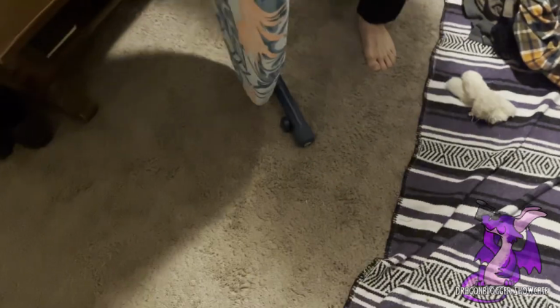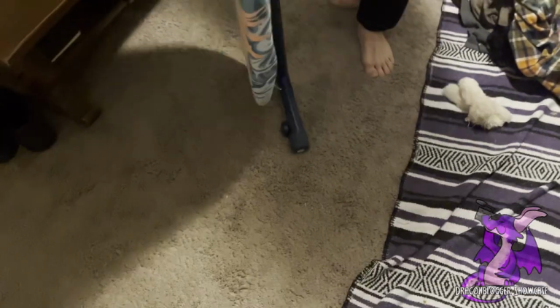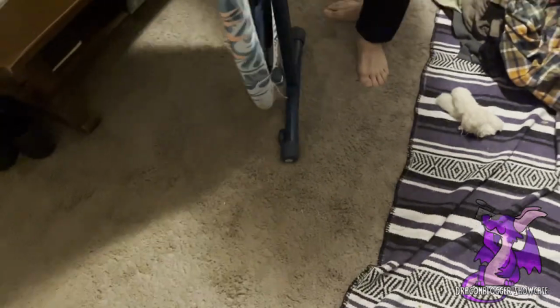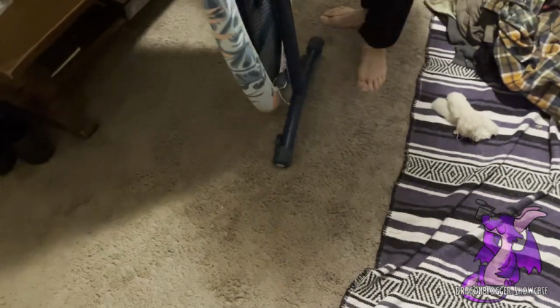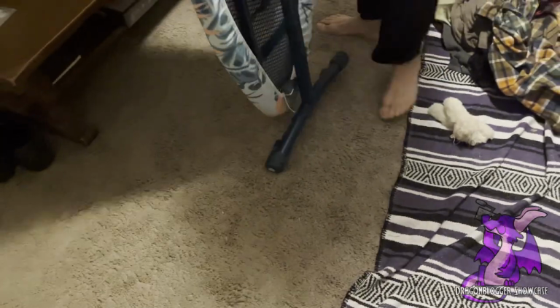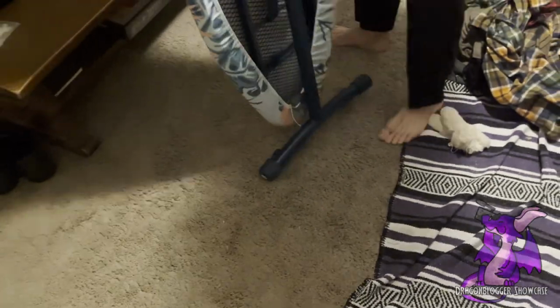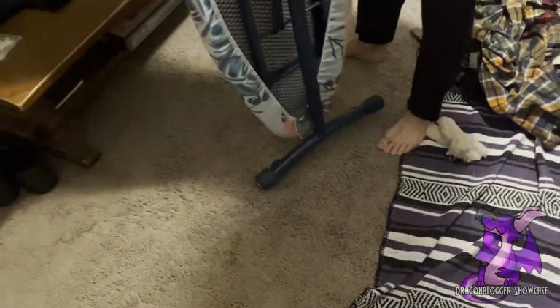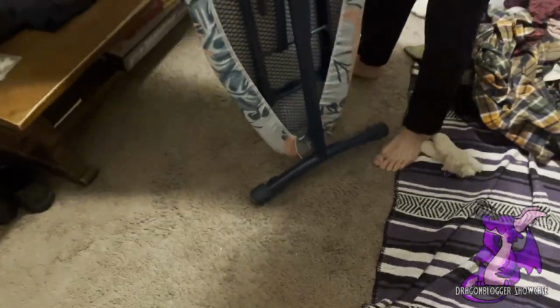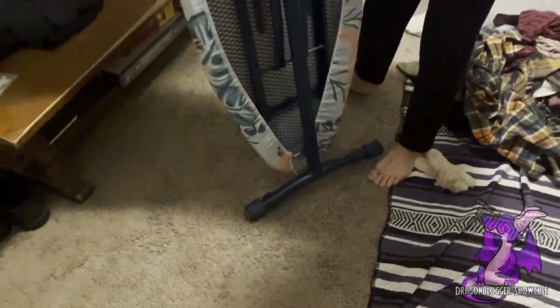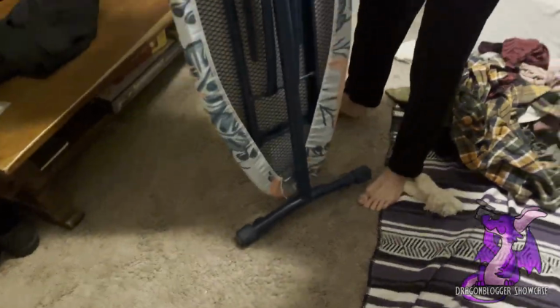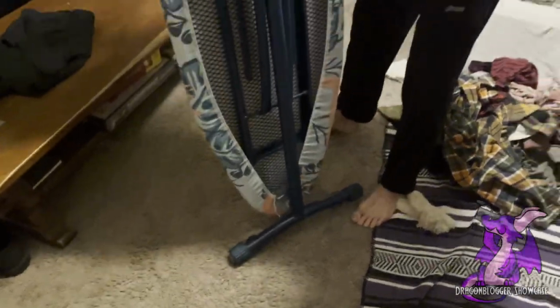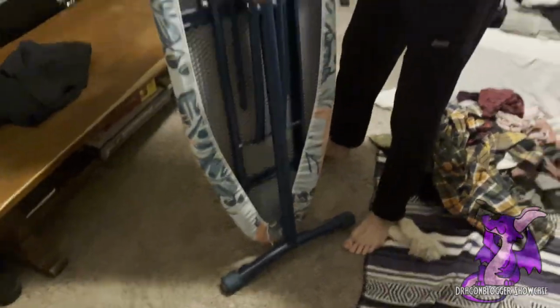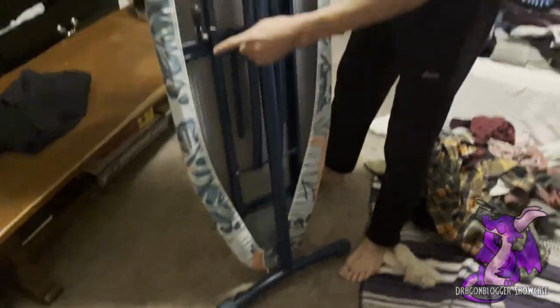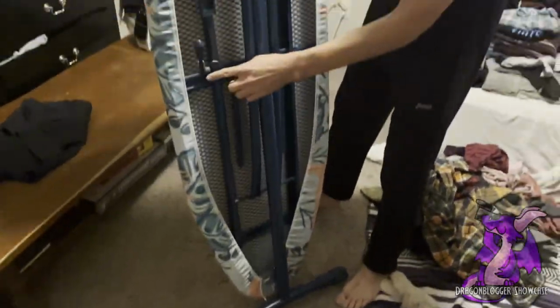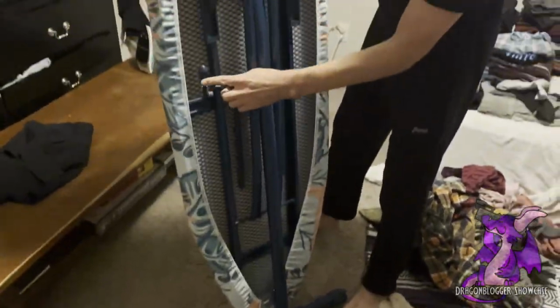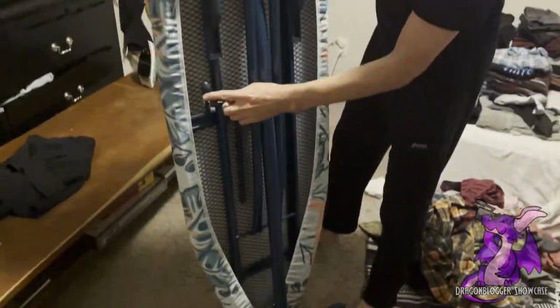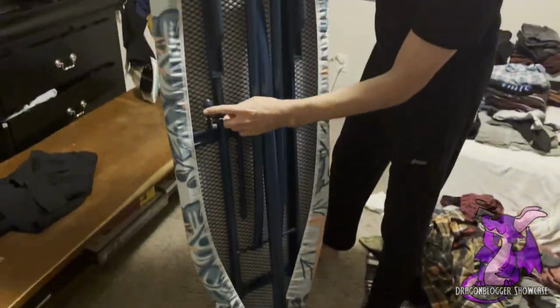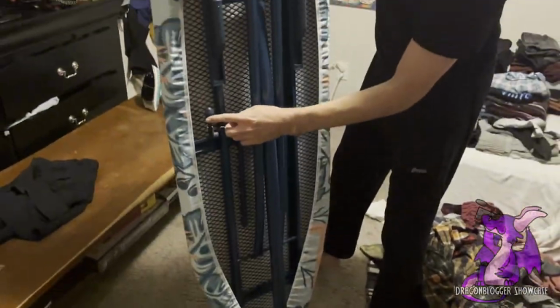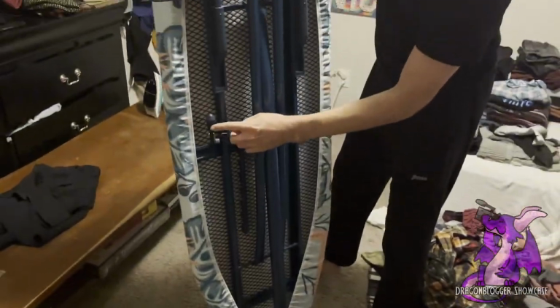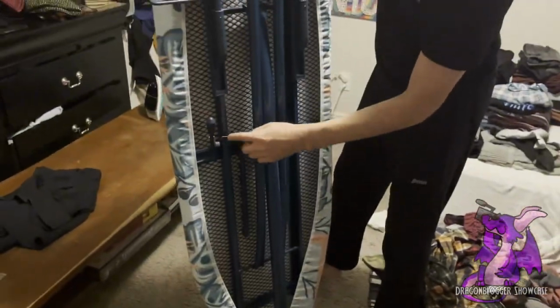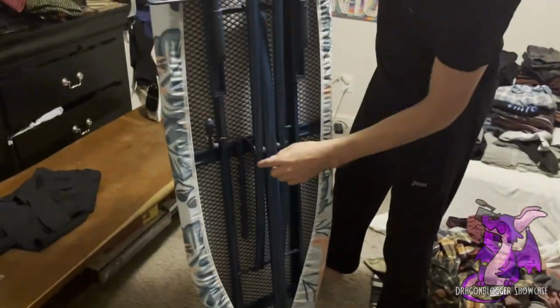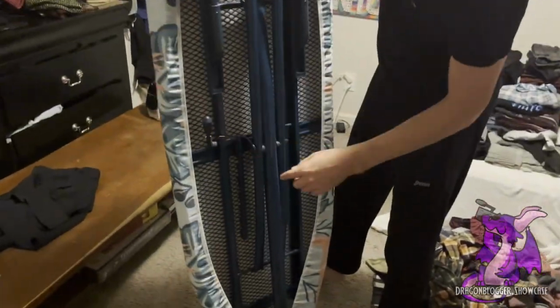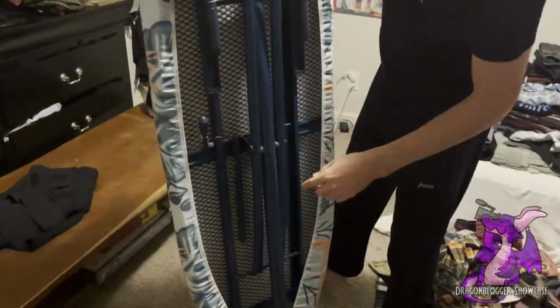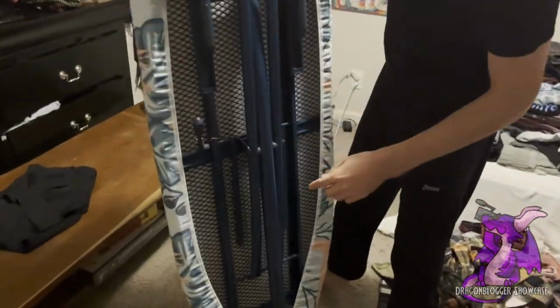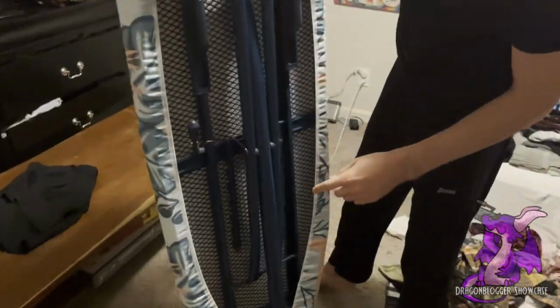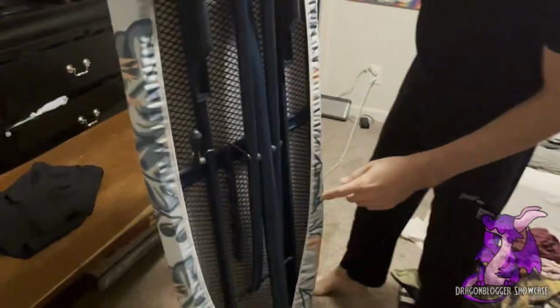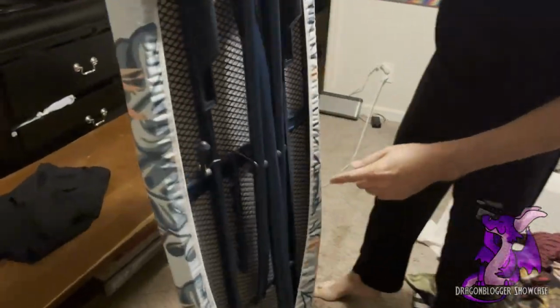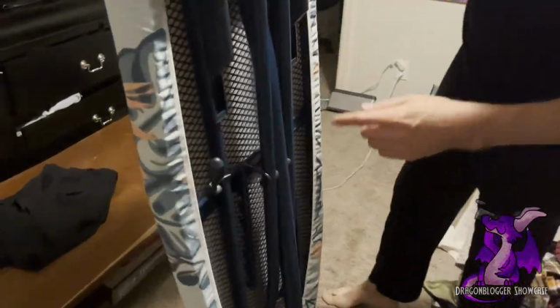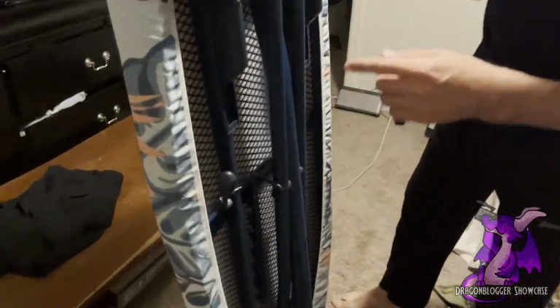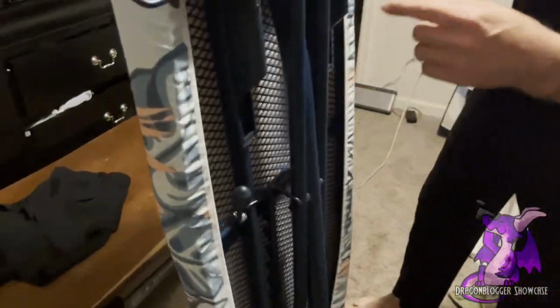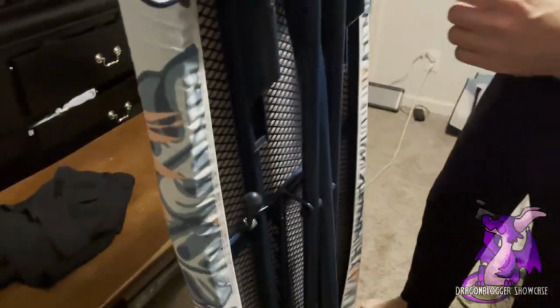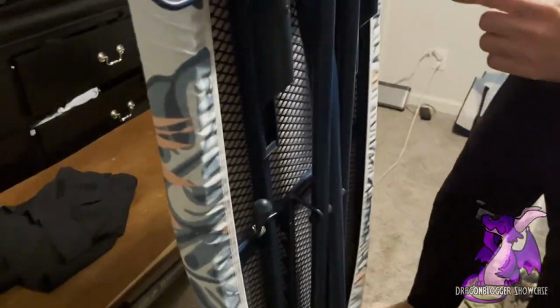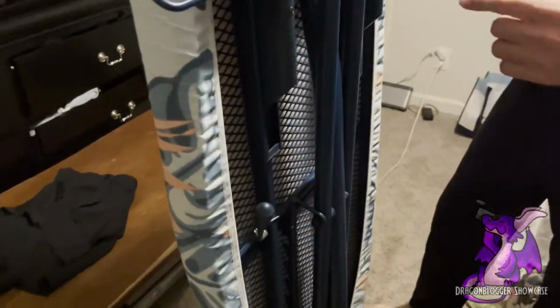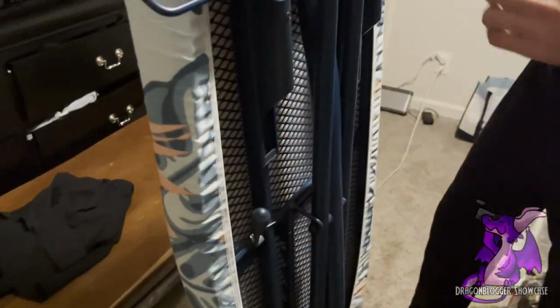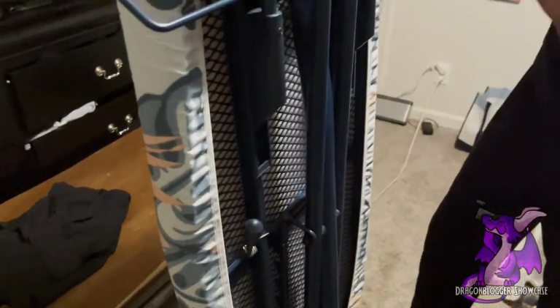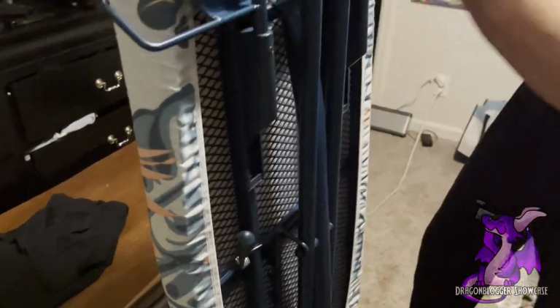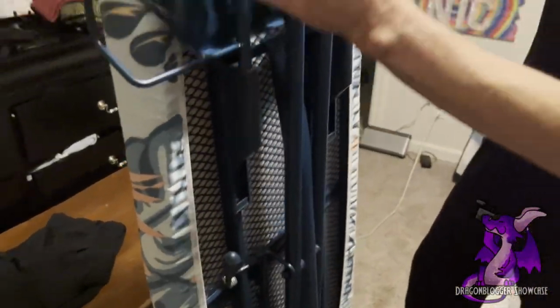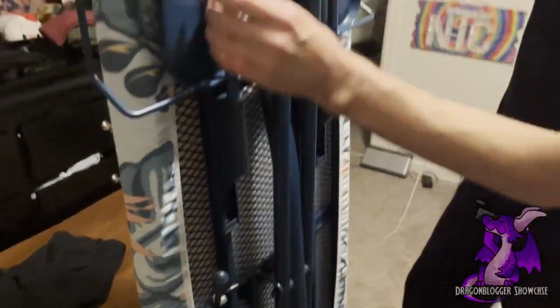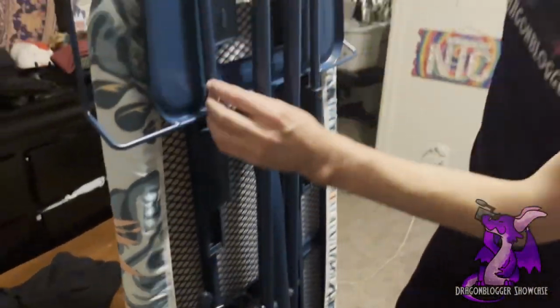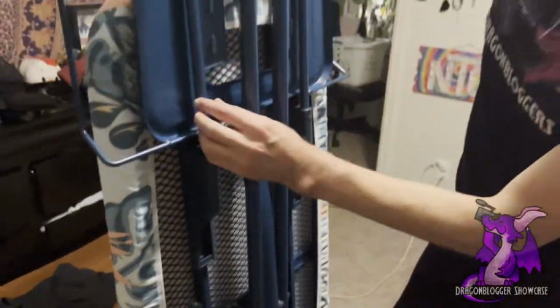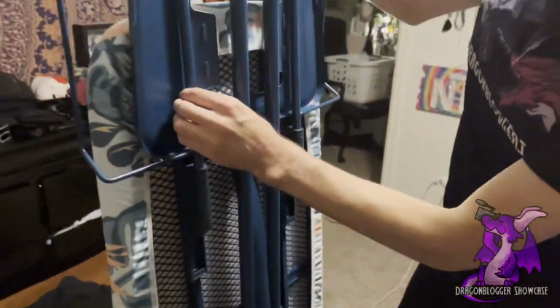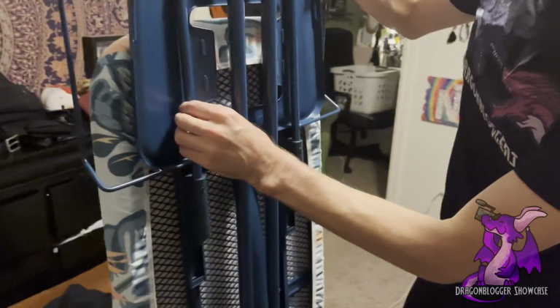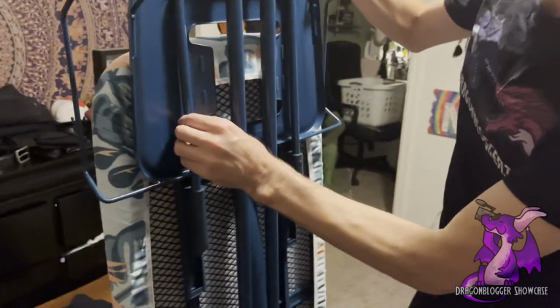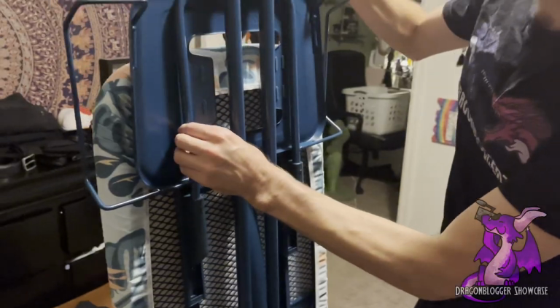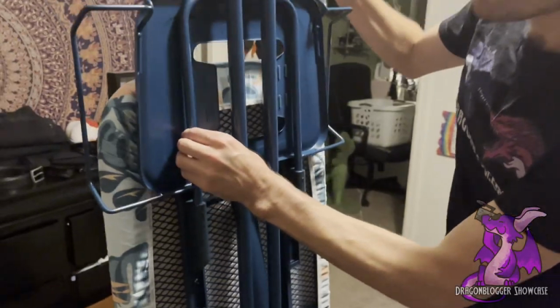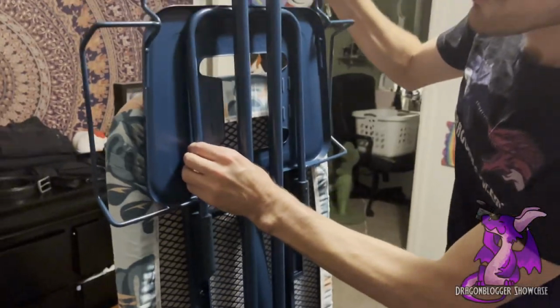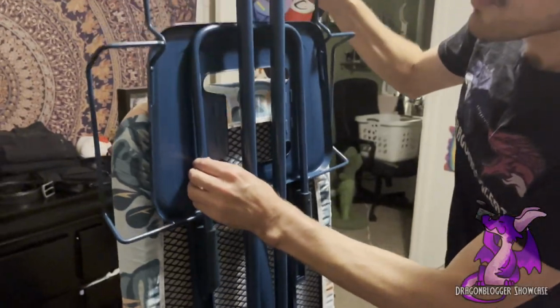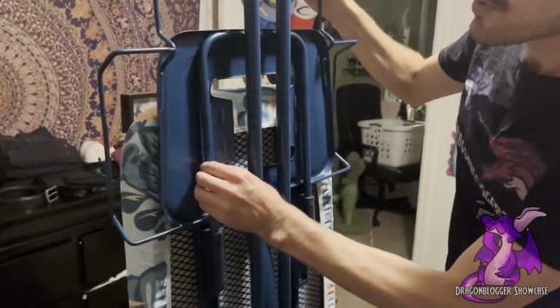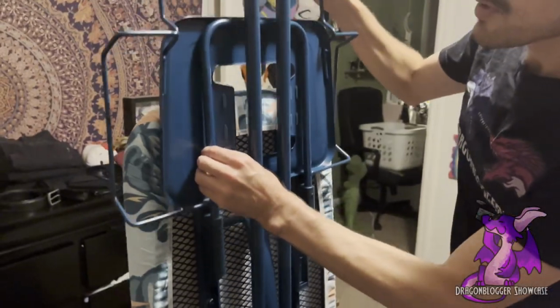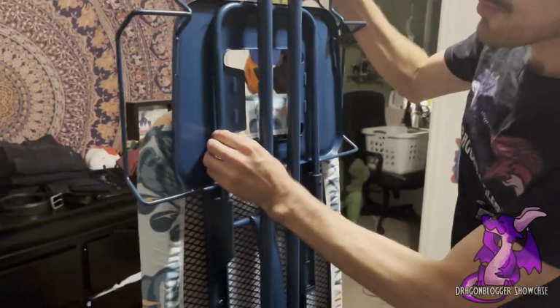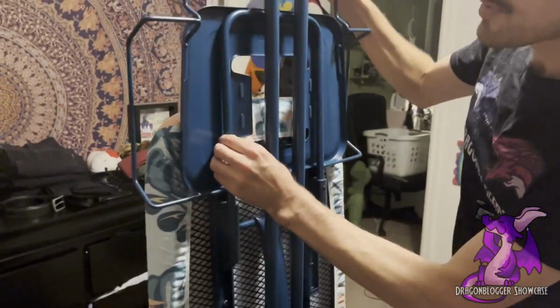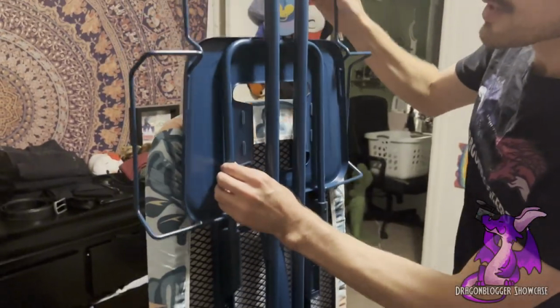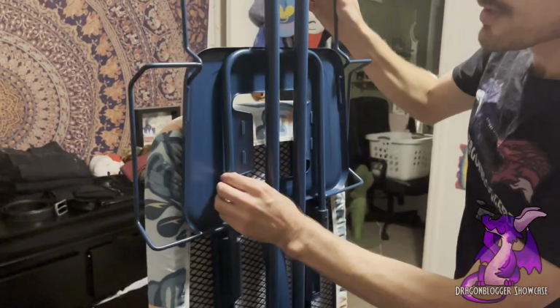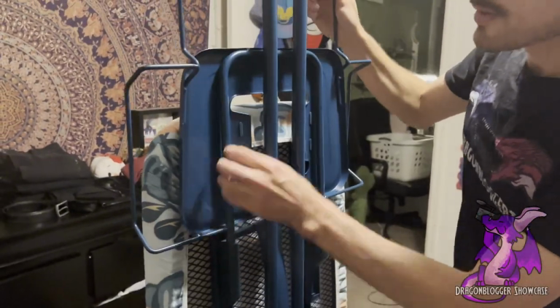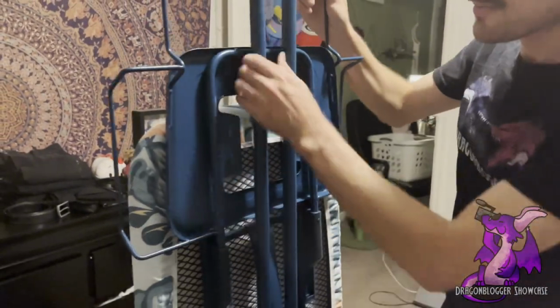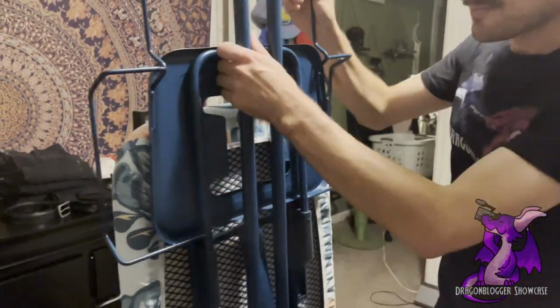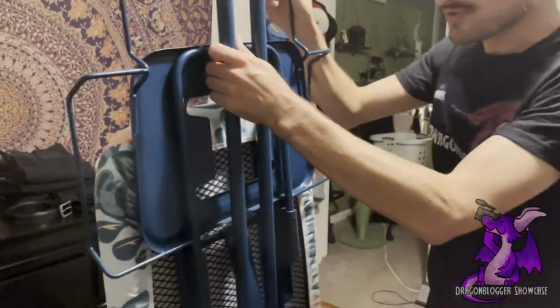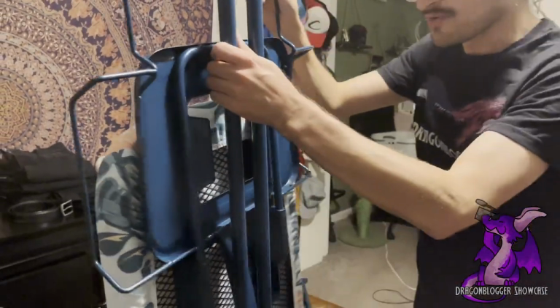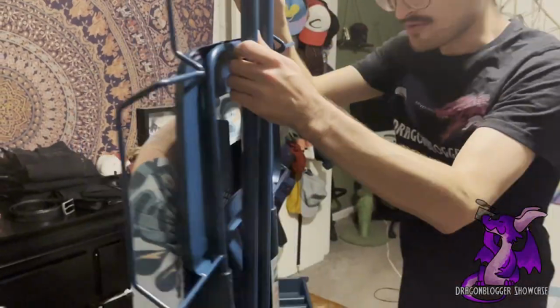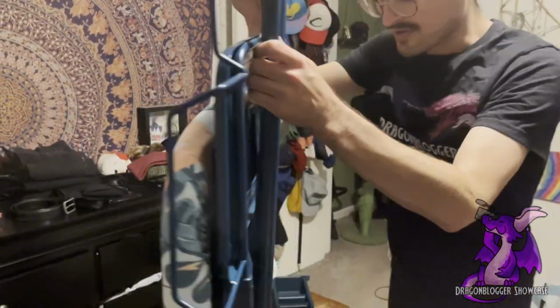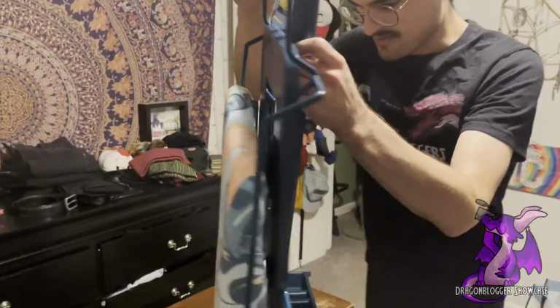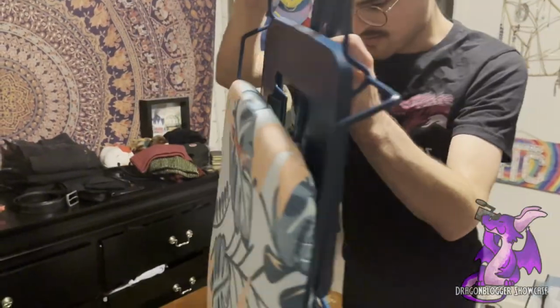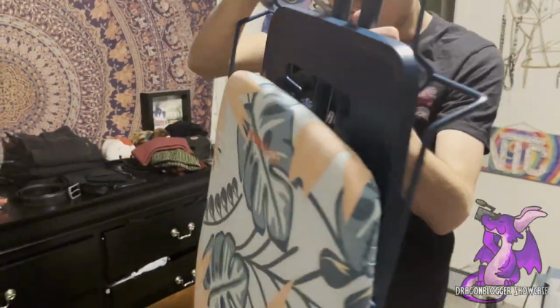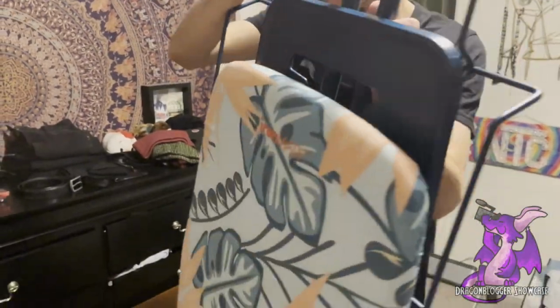On the back side, you can see there's the locking mechanism, and then this part actually moves up and down. I'll show you that in a sec.